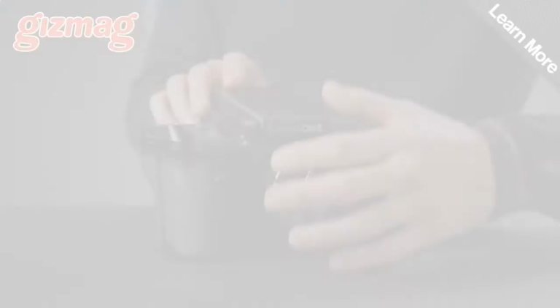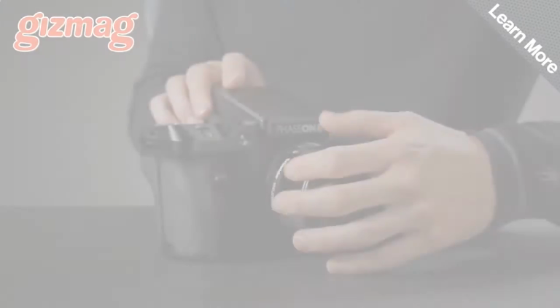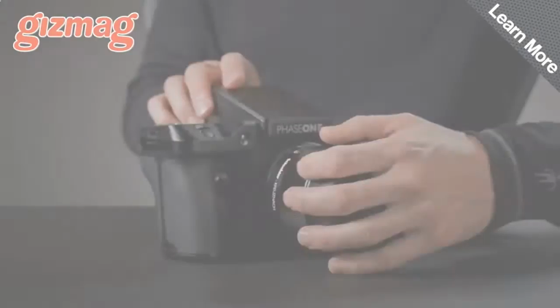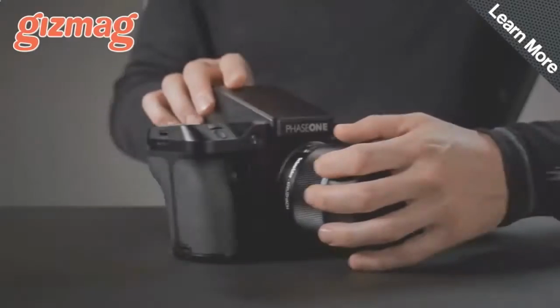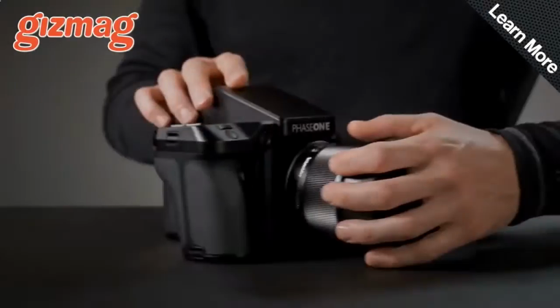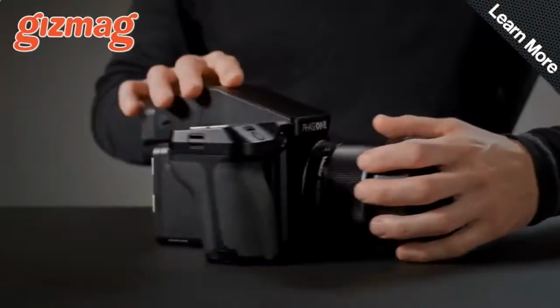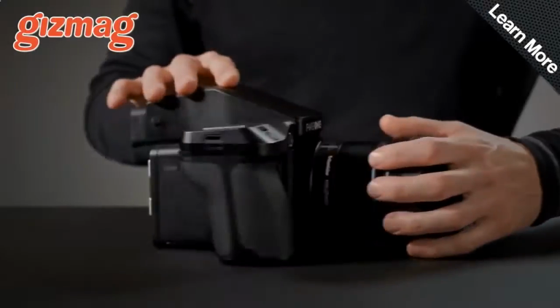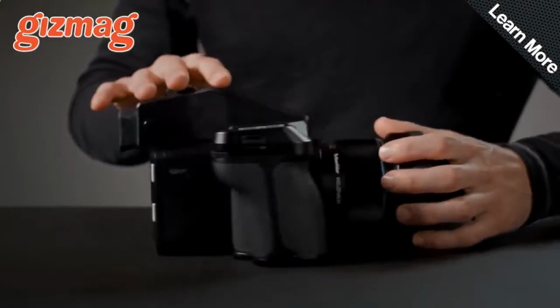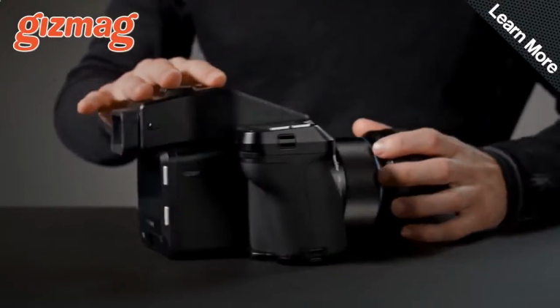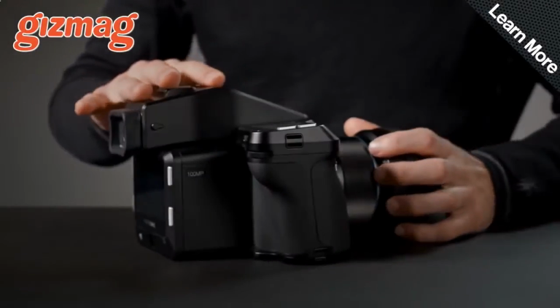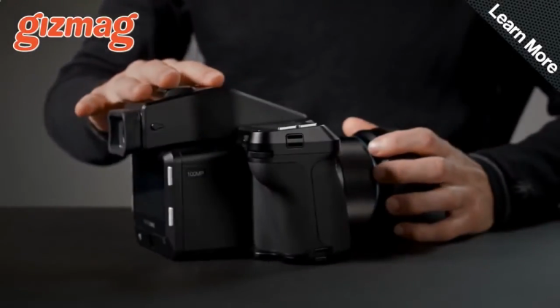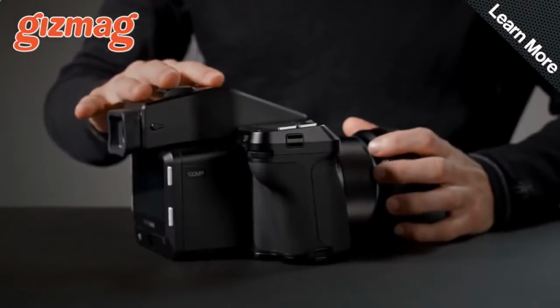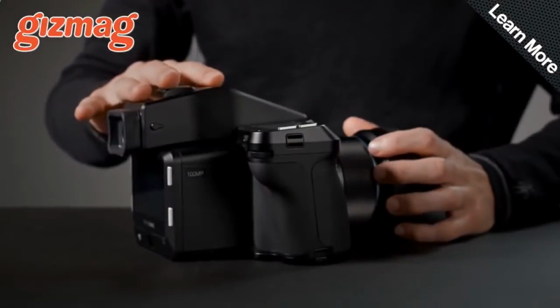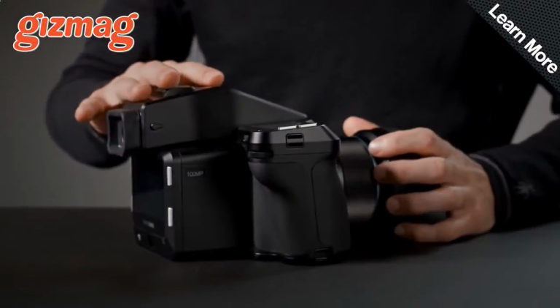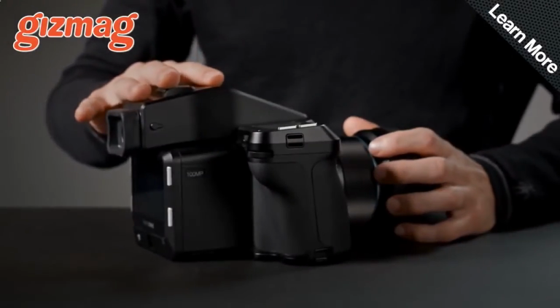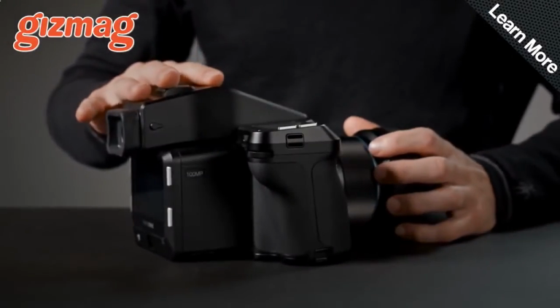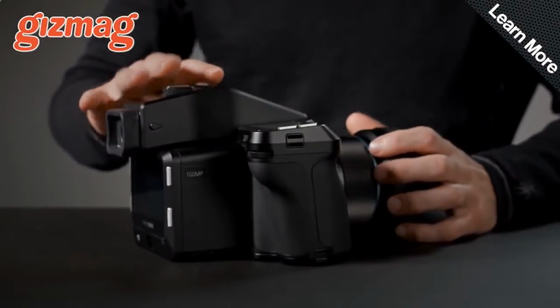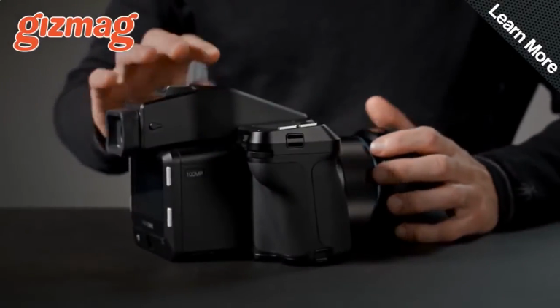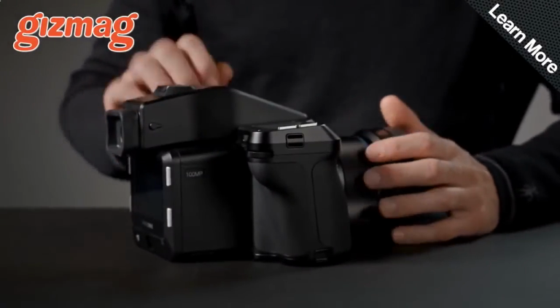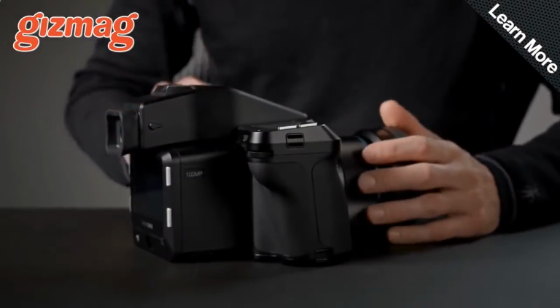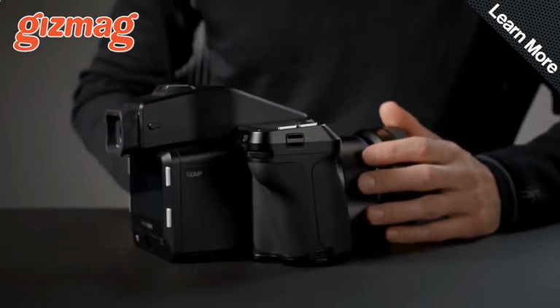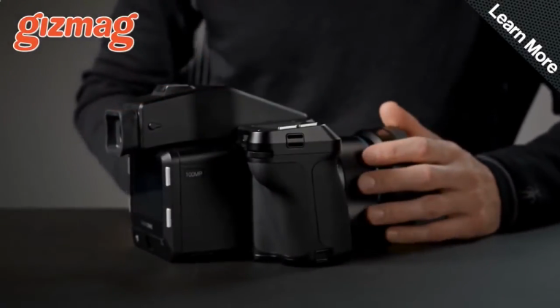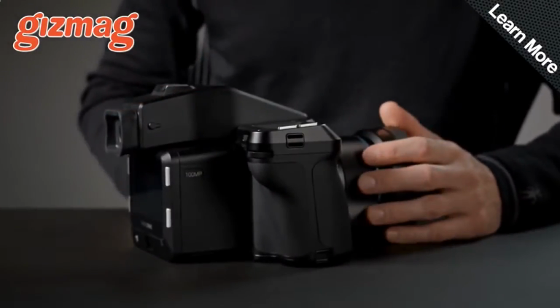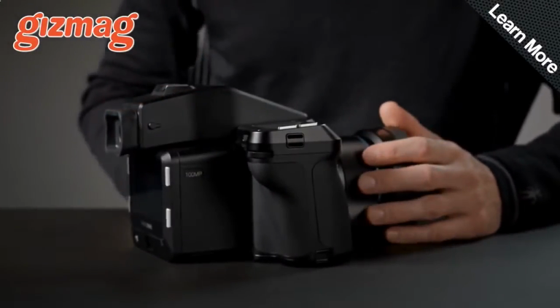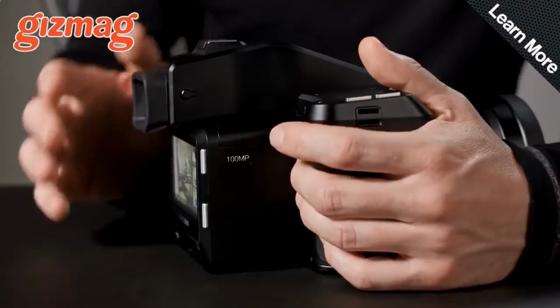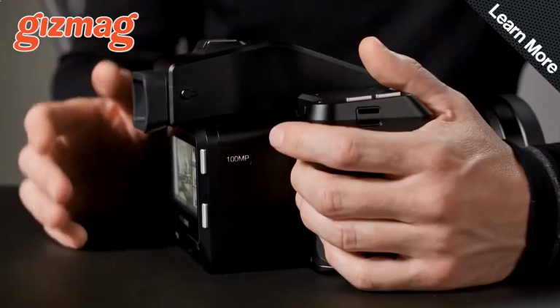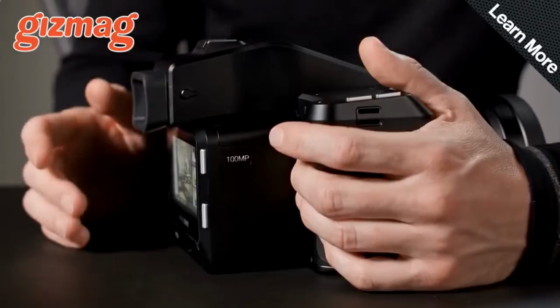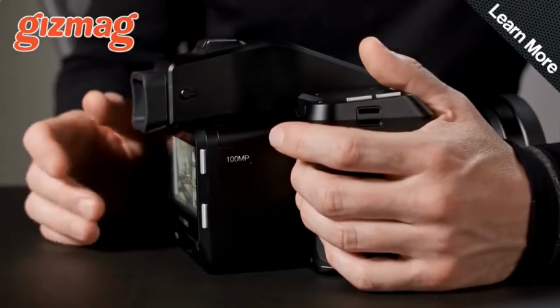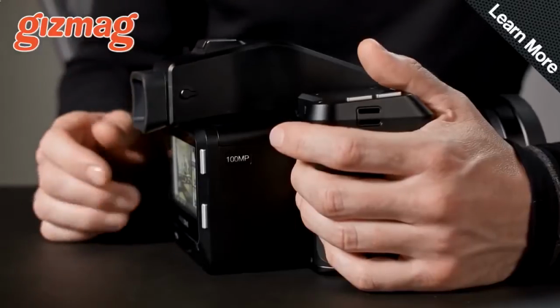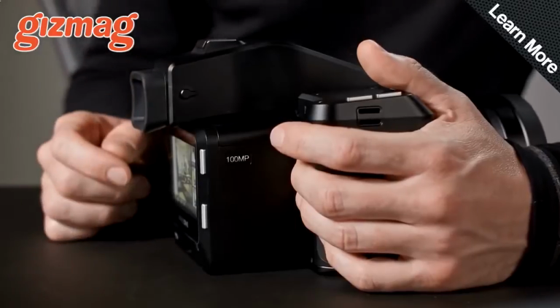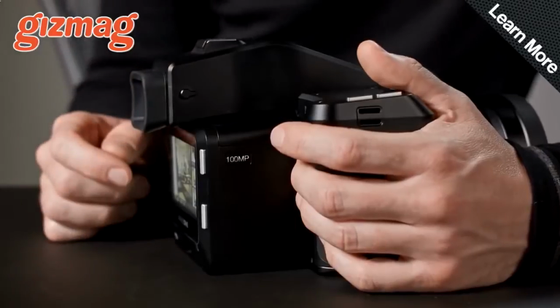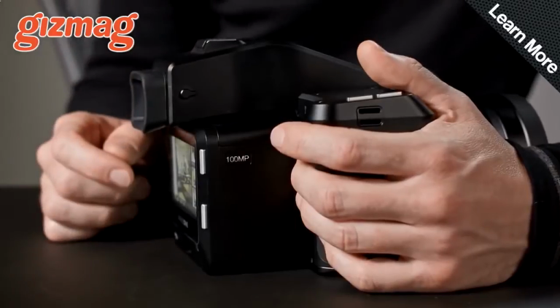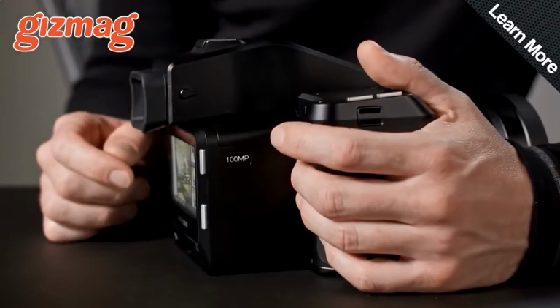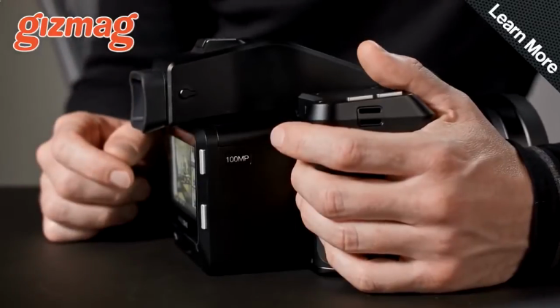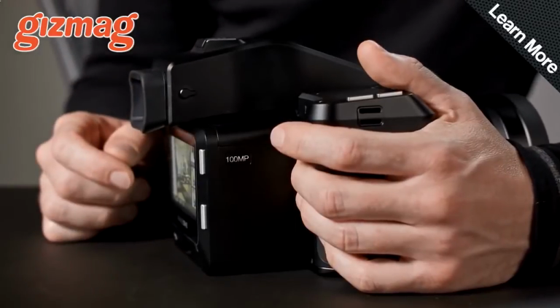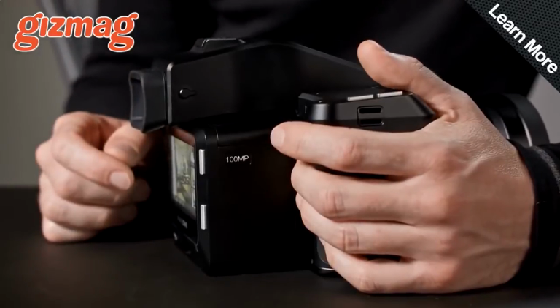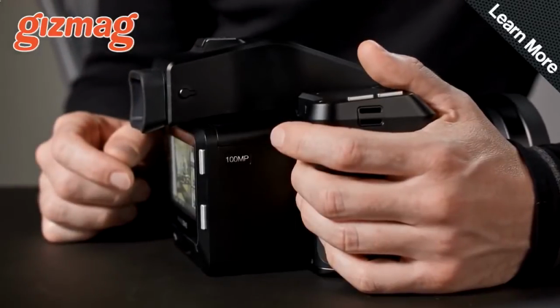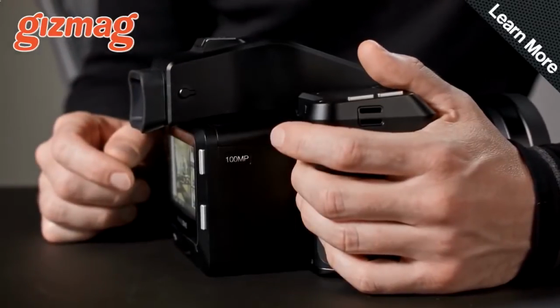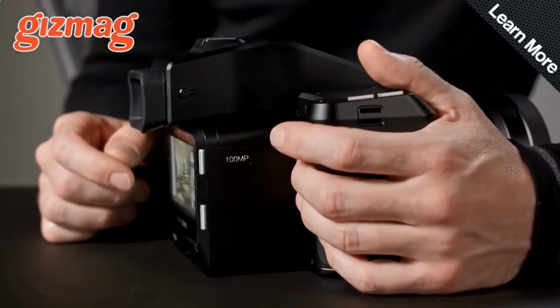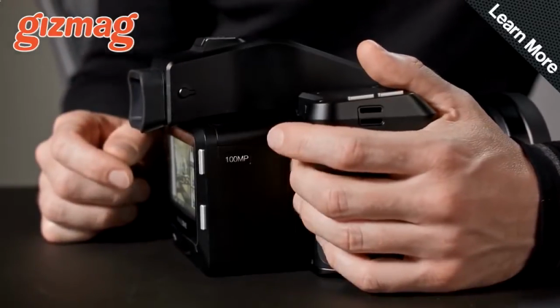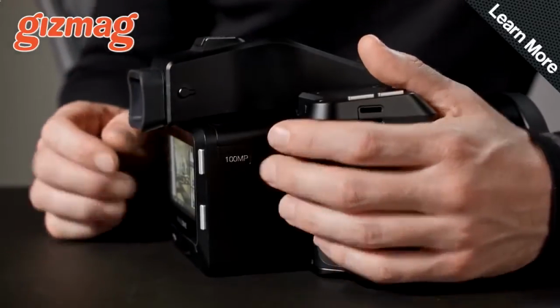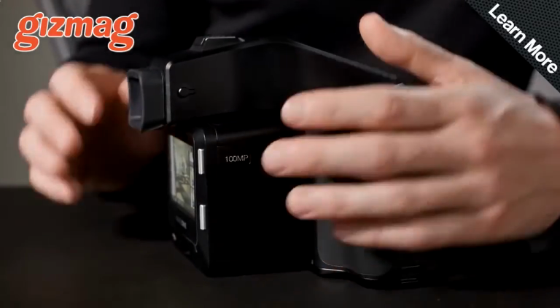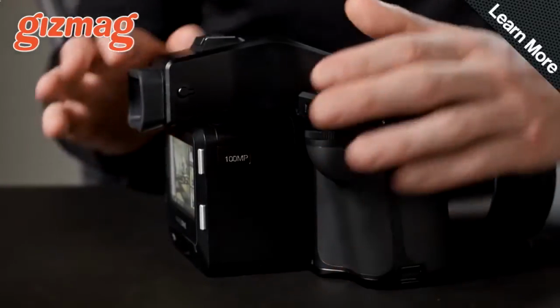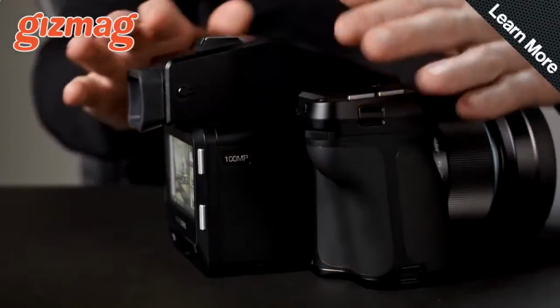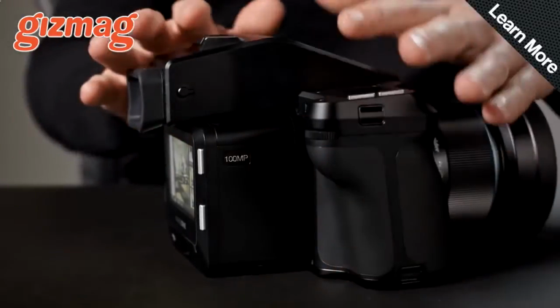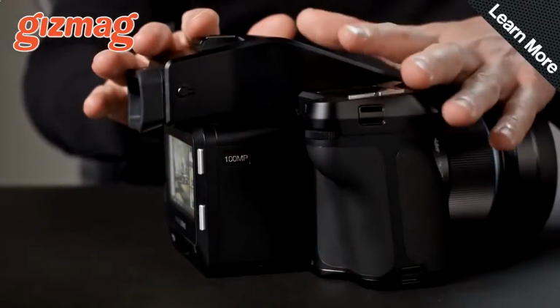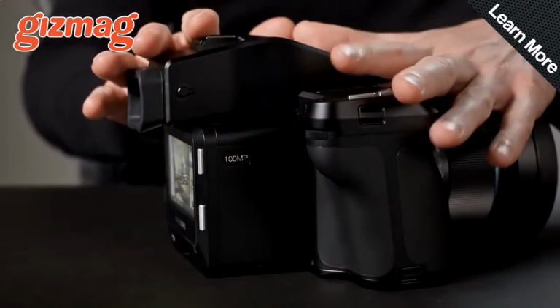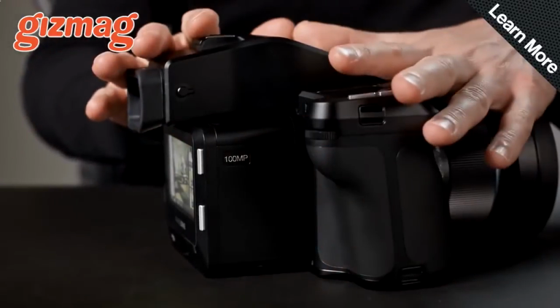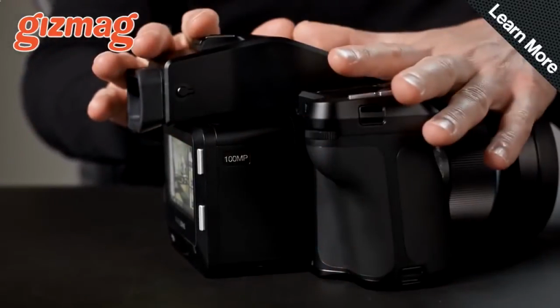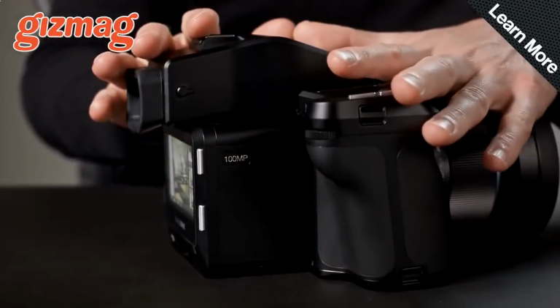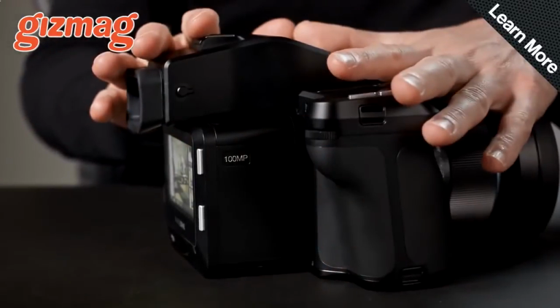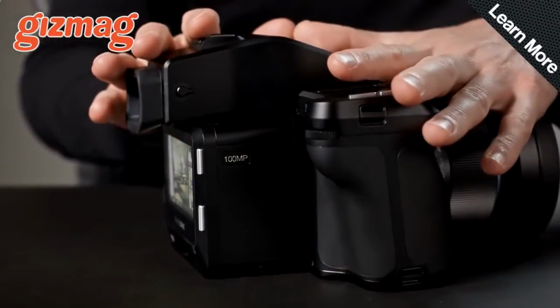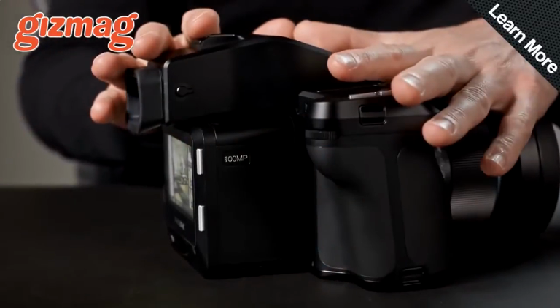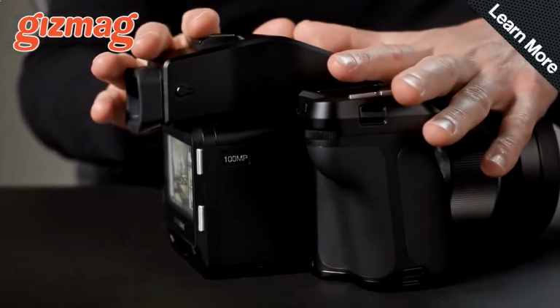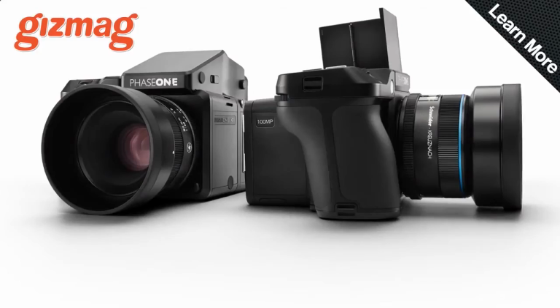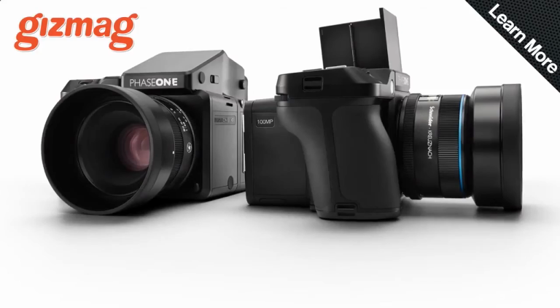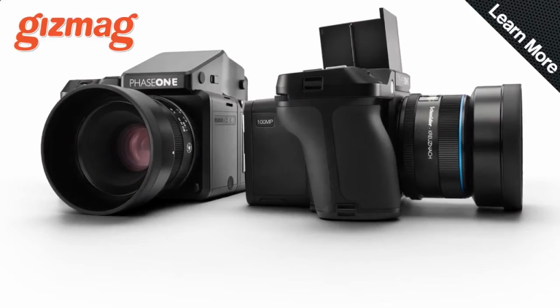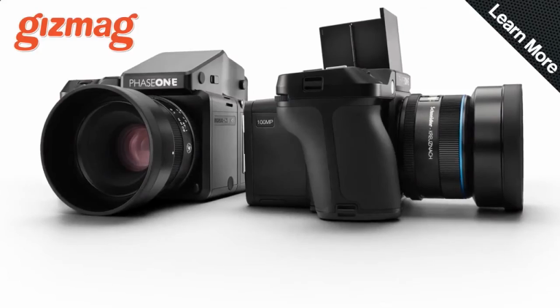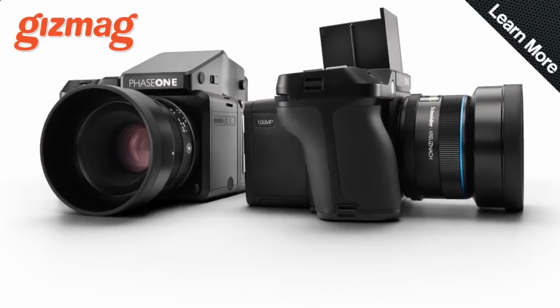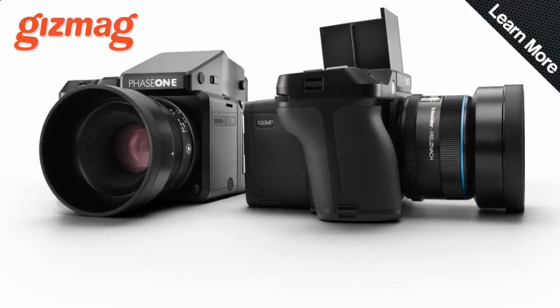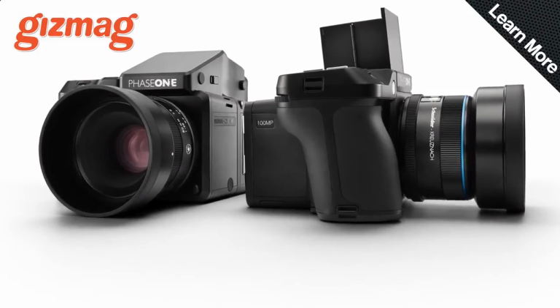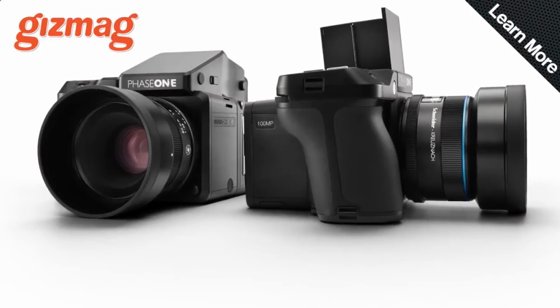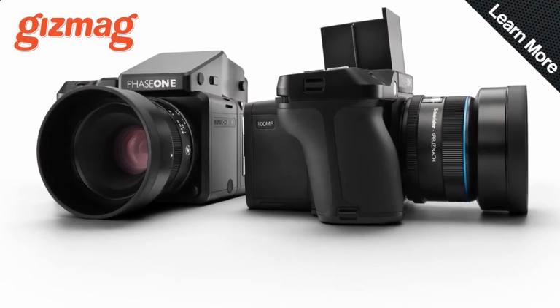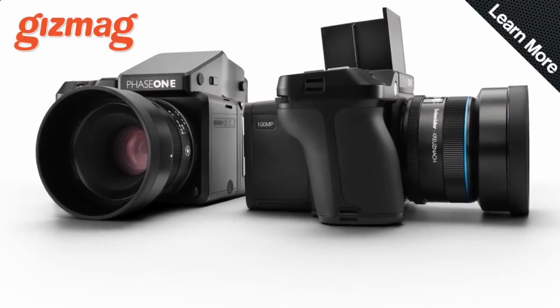Photographers, start your drooling. There's a new big daddy in the medium format world and it looks absolutely stunning.